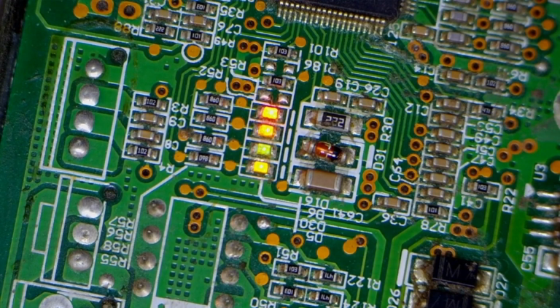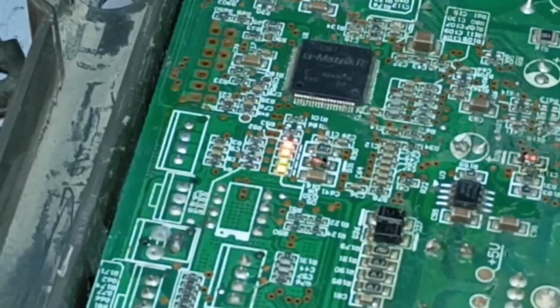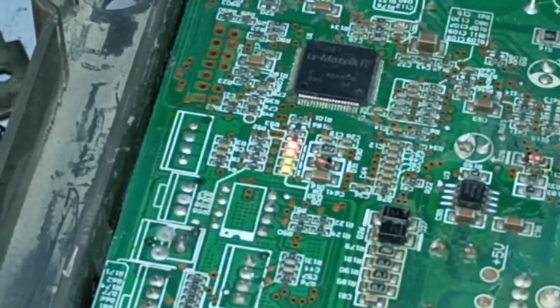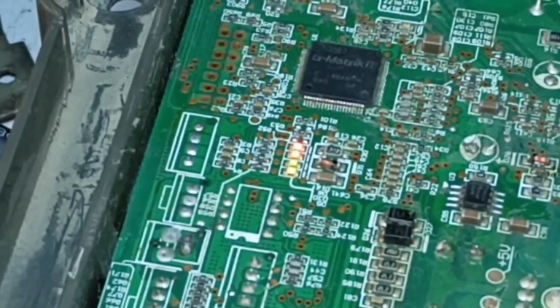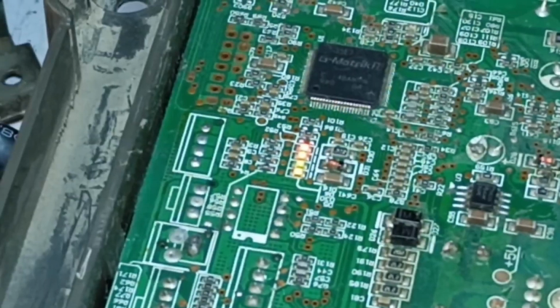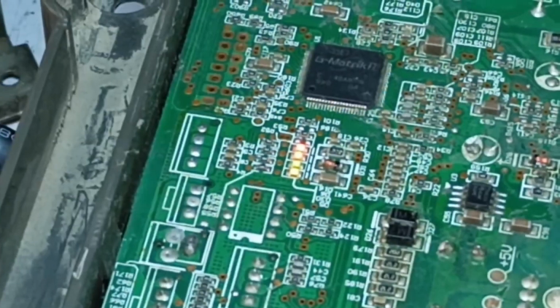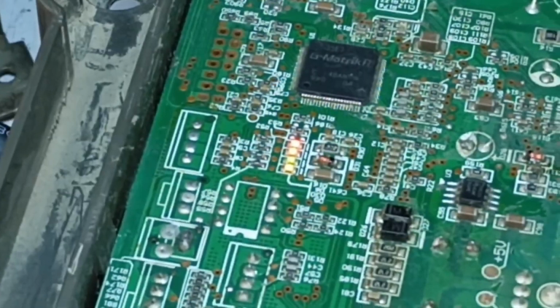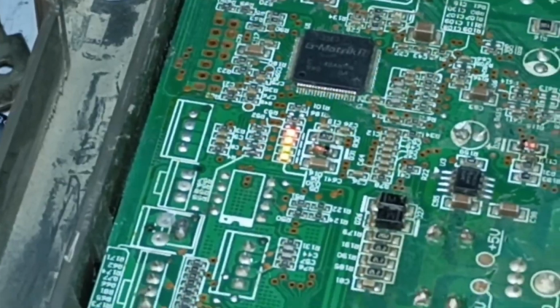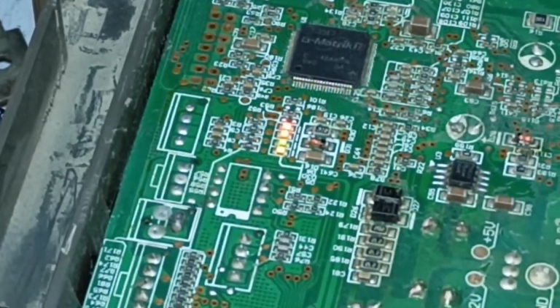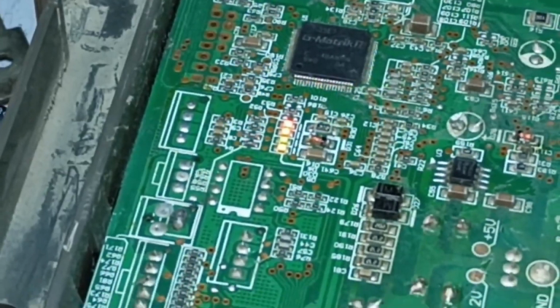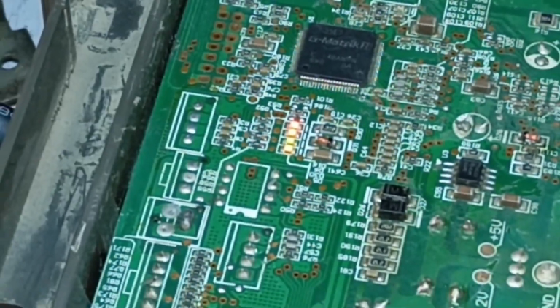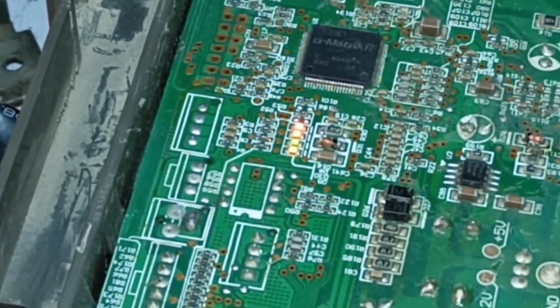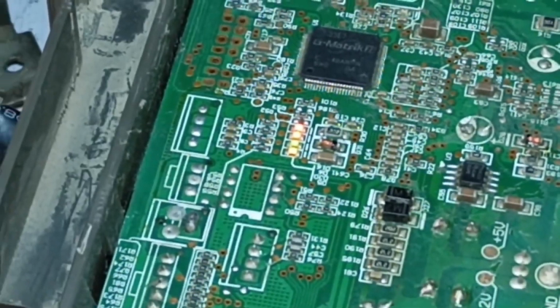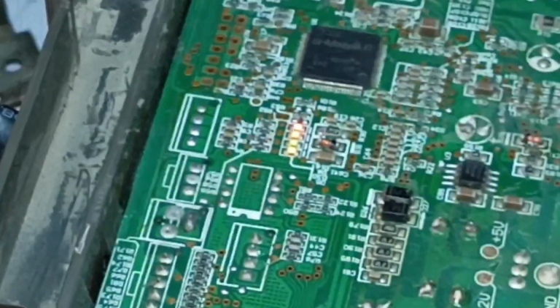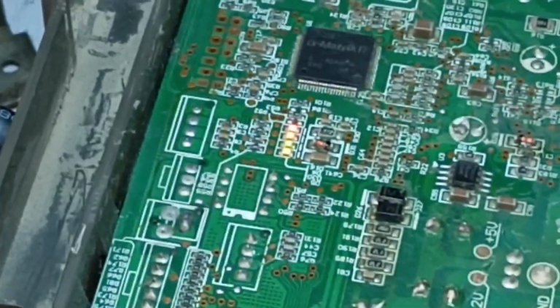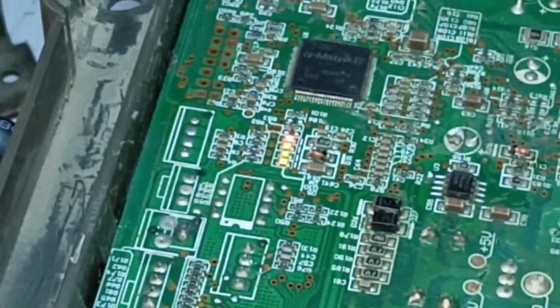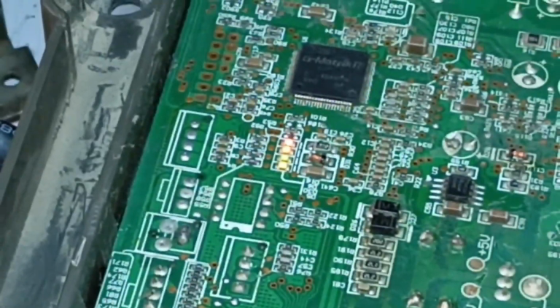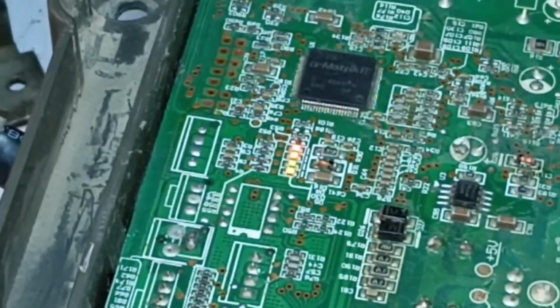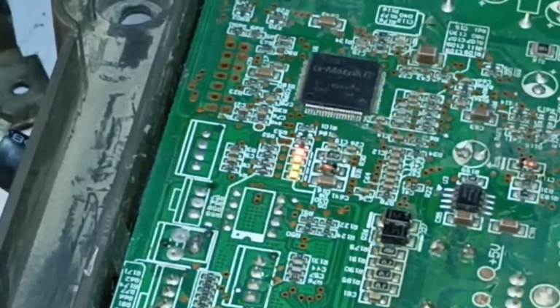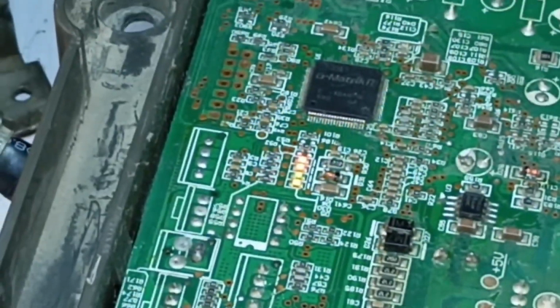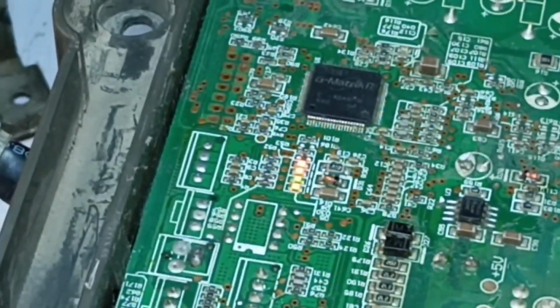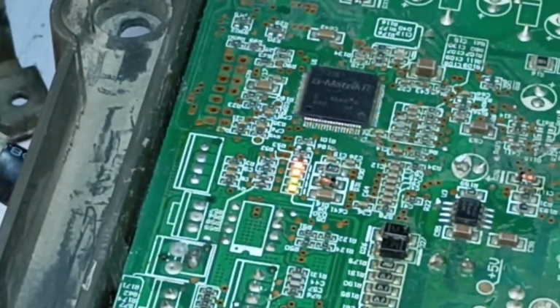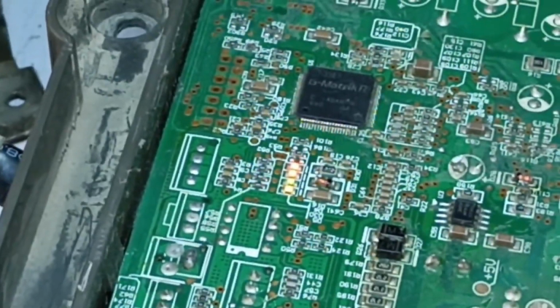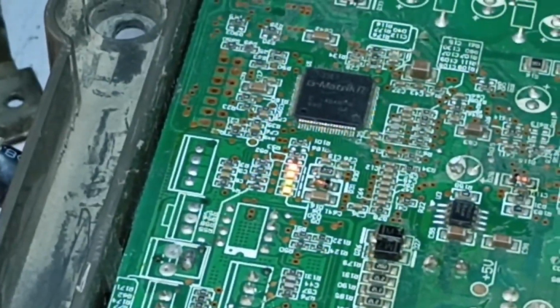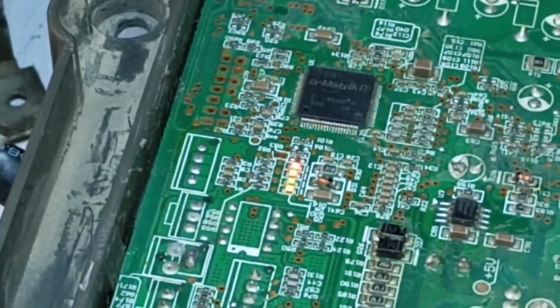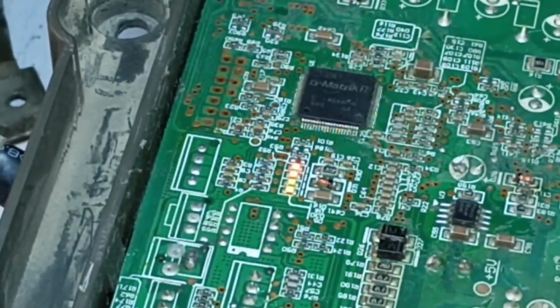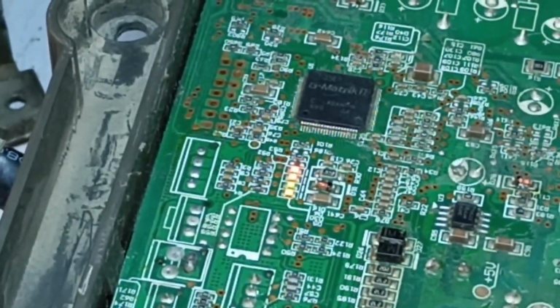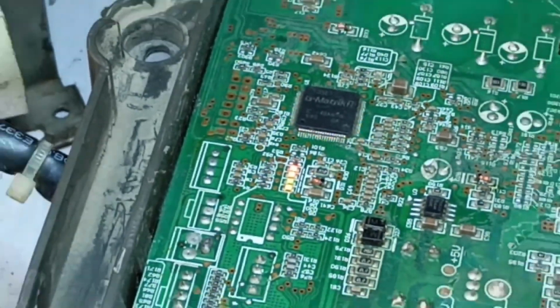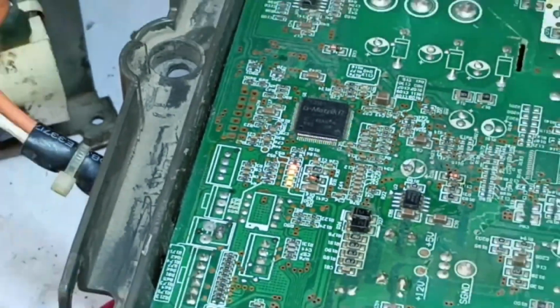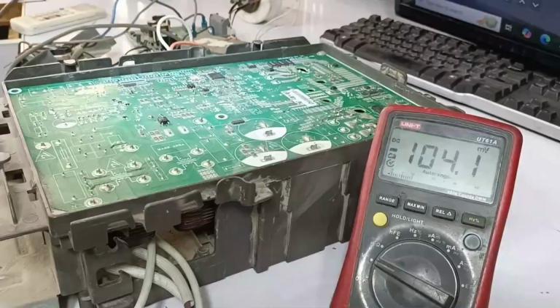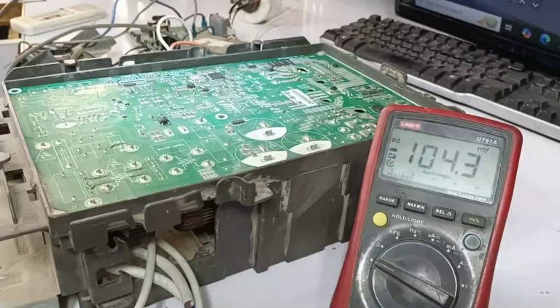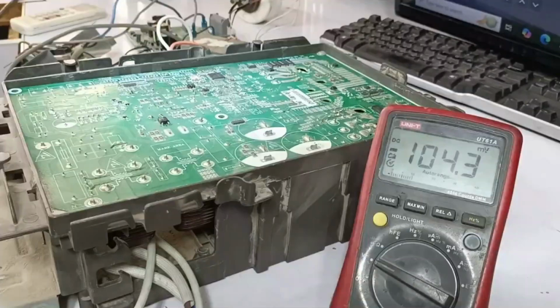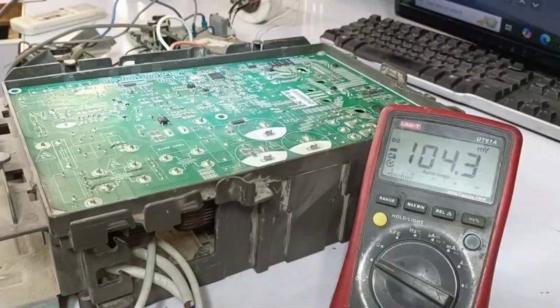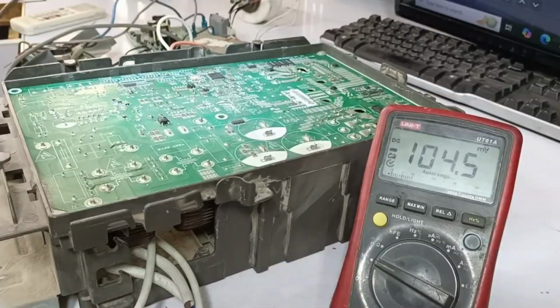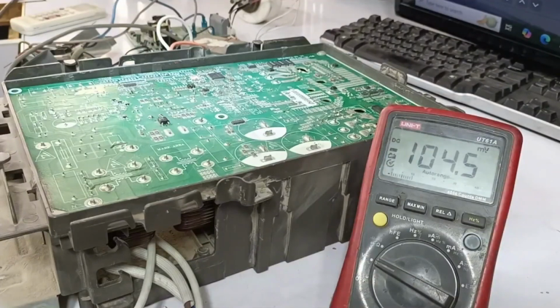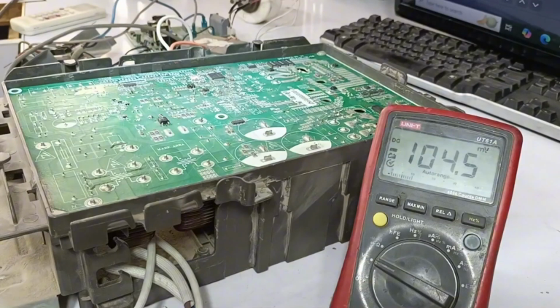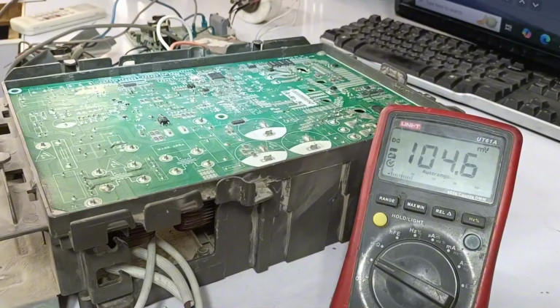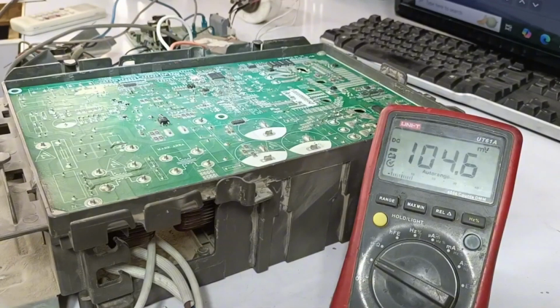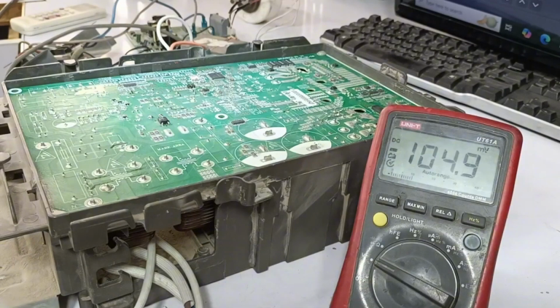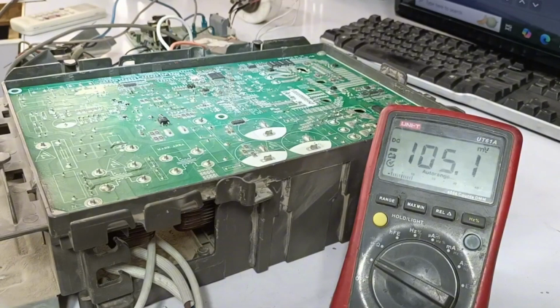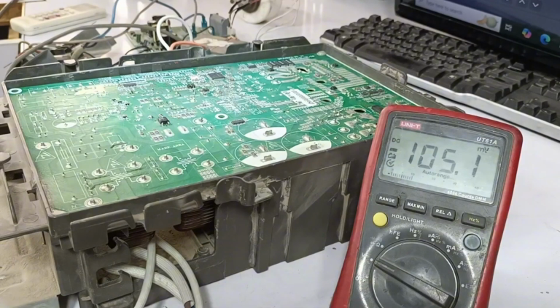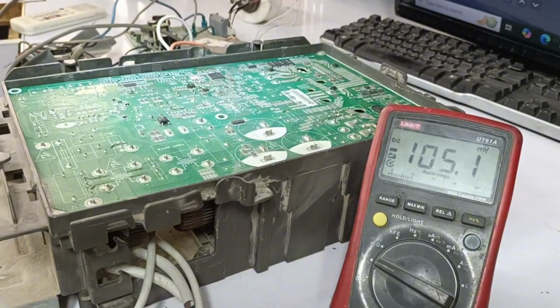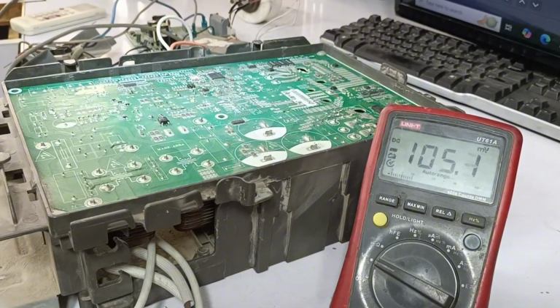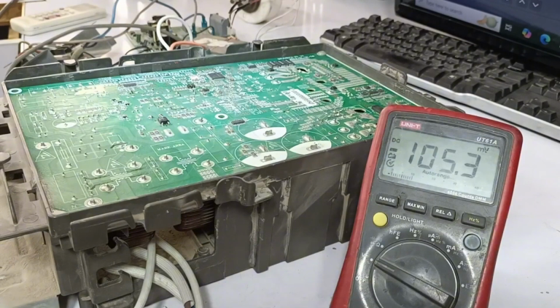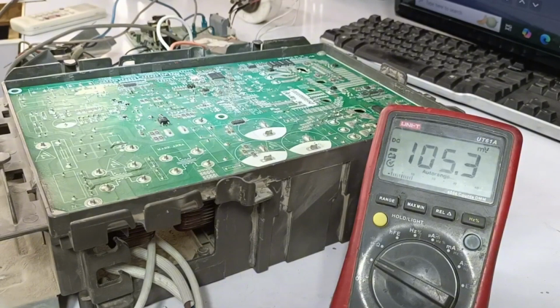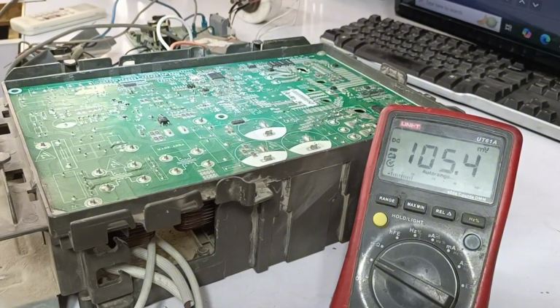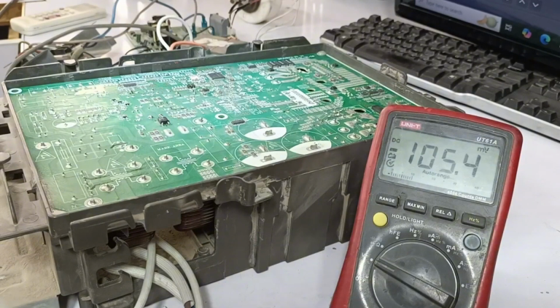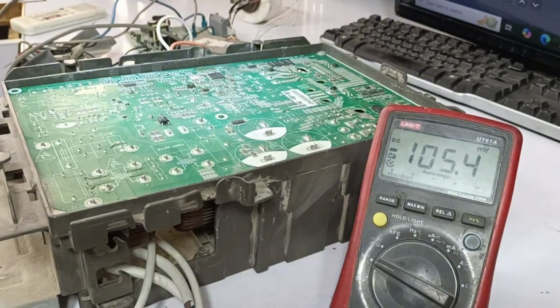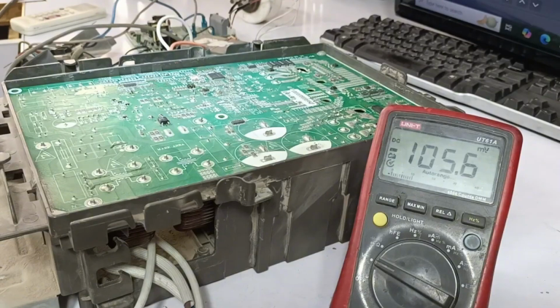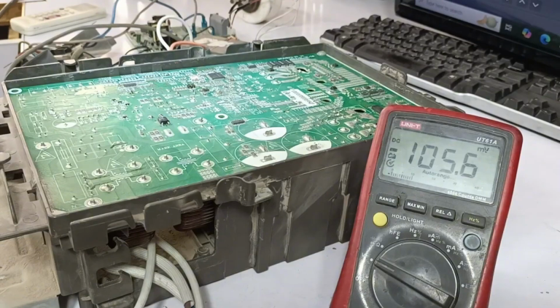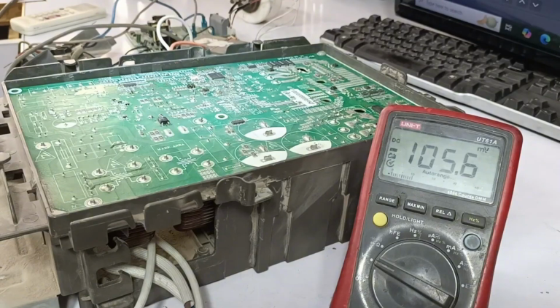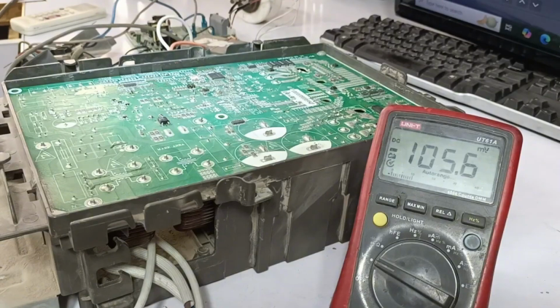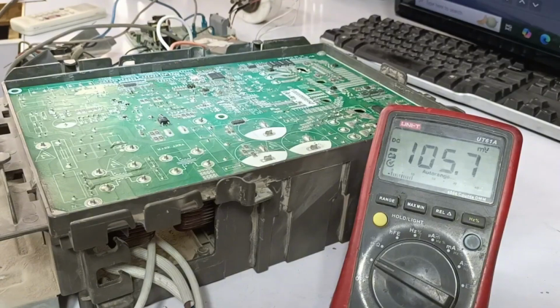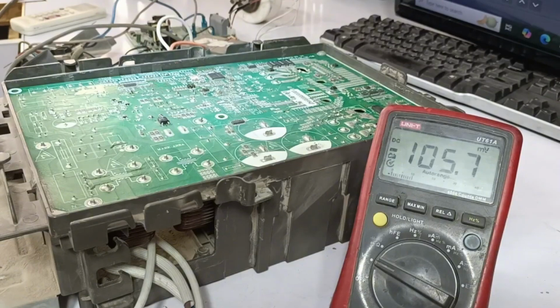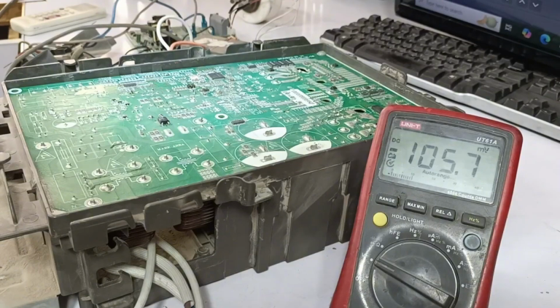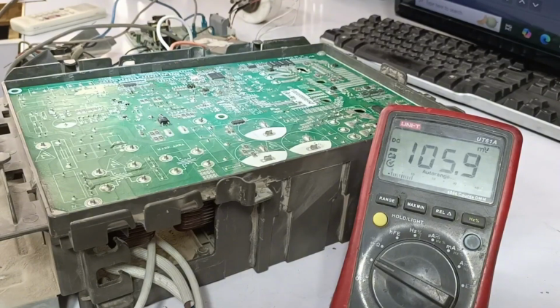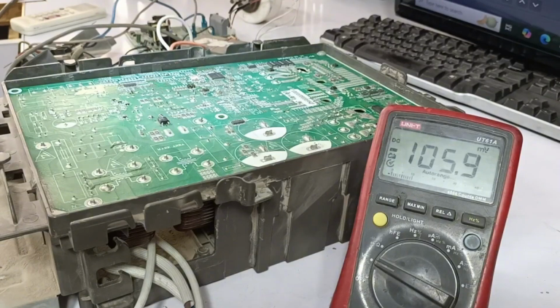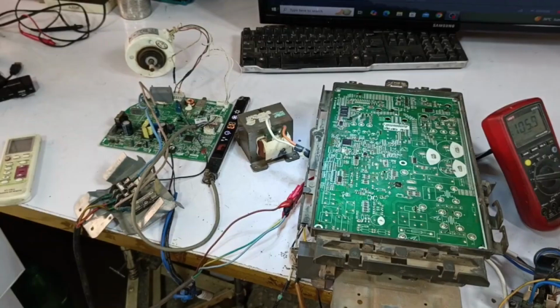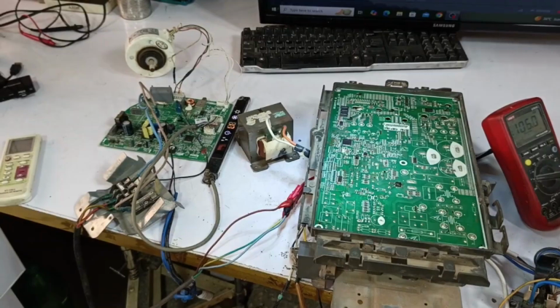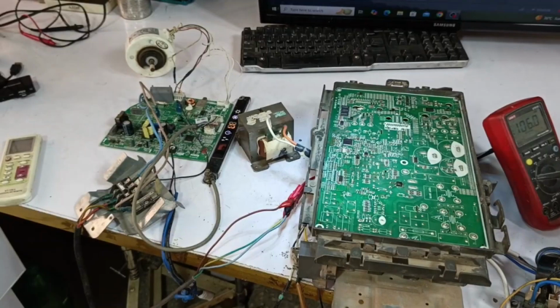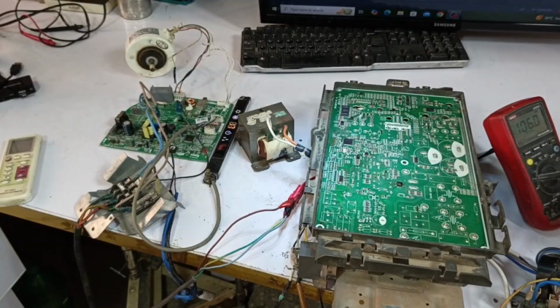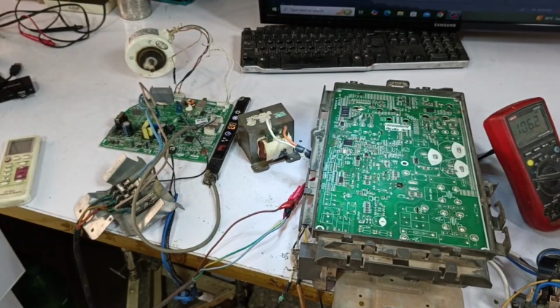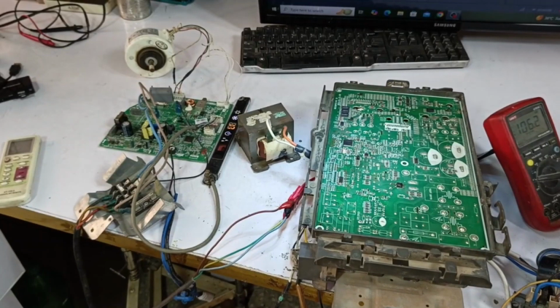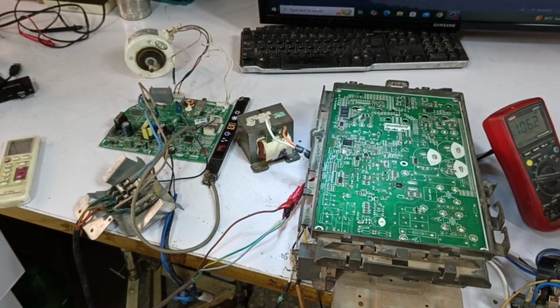So I've successfully repaired the PCB. As you saw, I identified the fault and explained how I fixed the PCB.